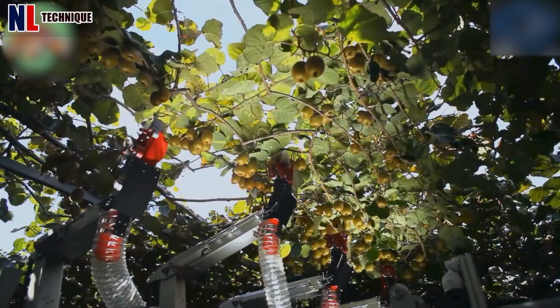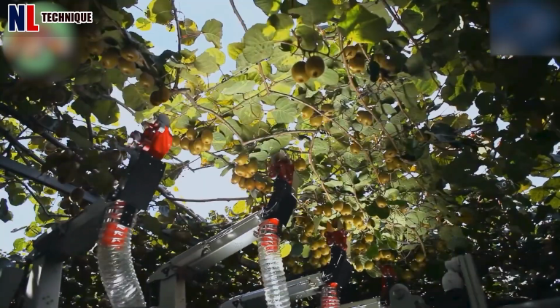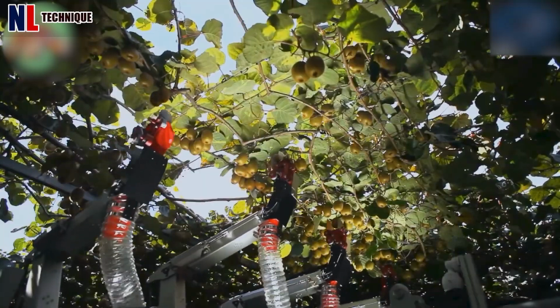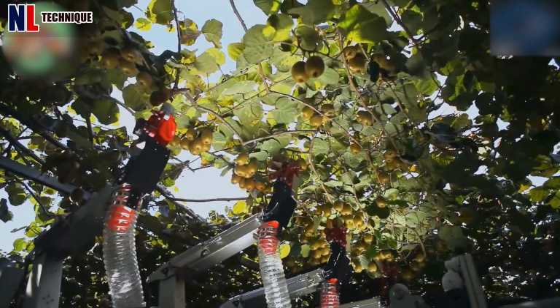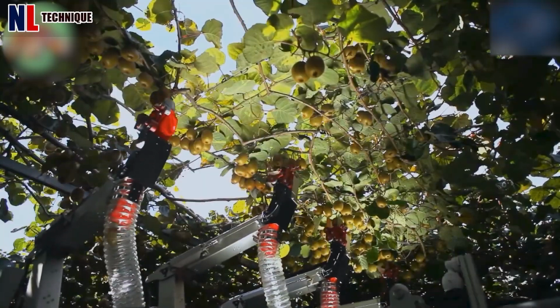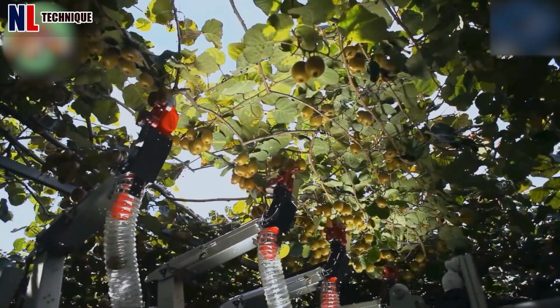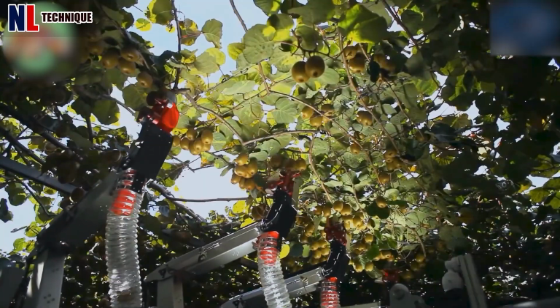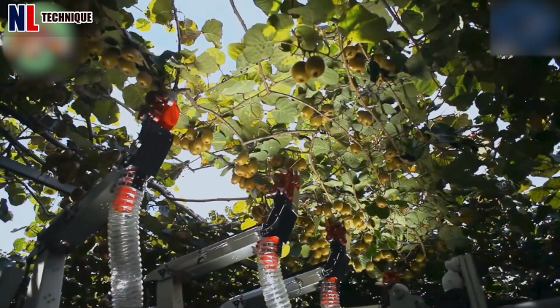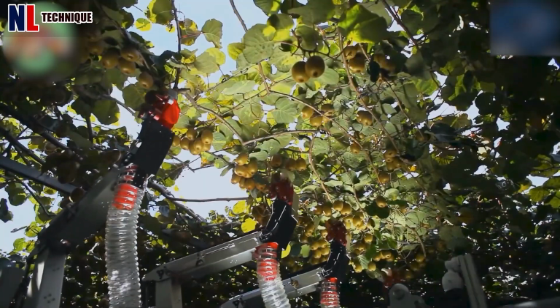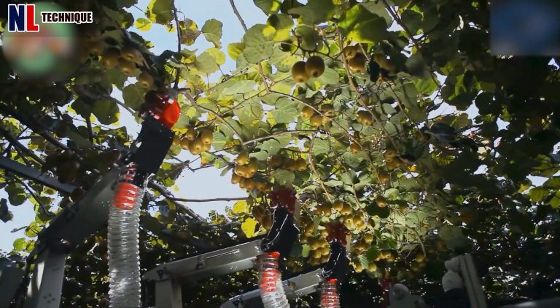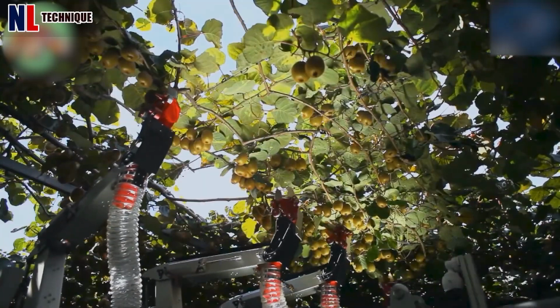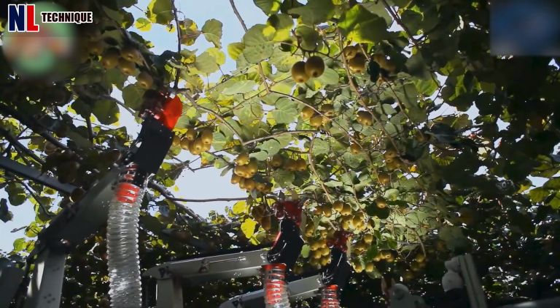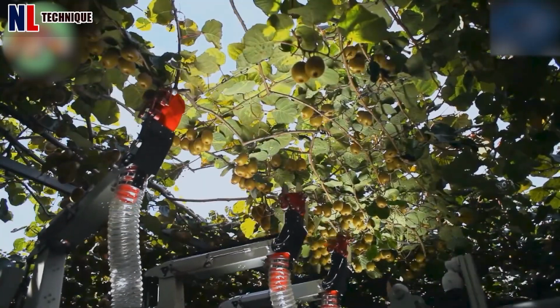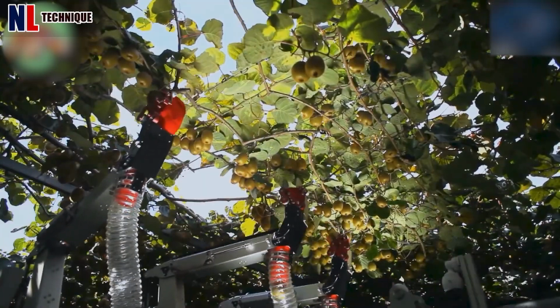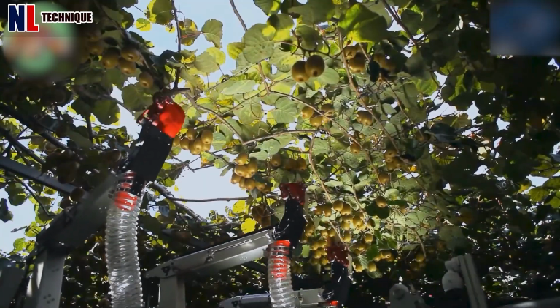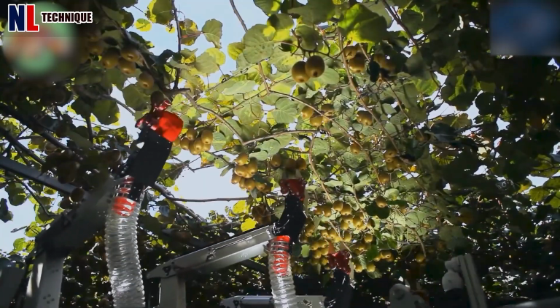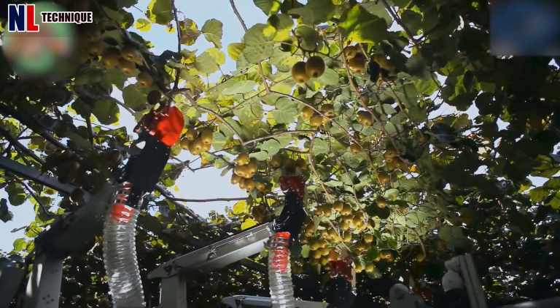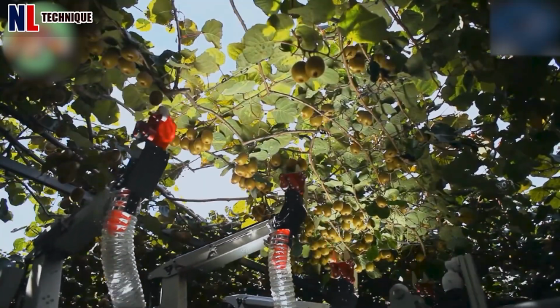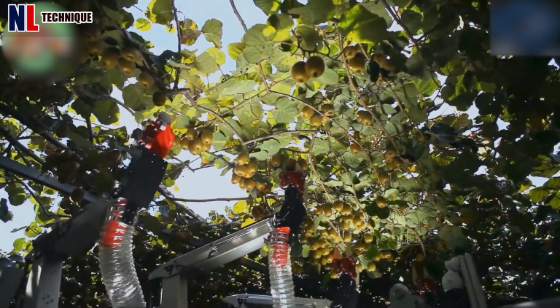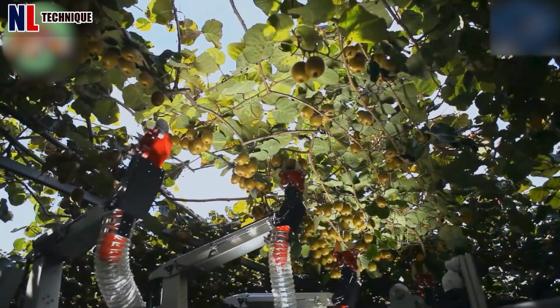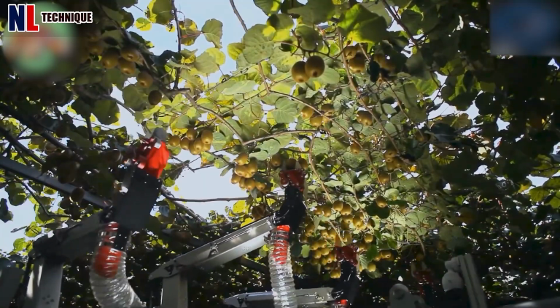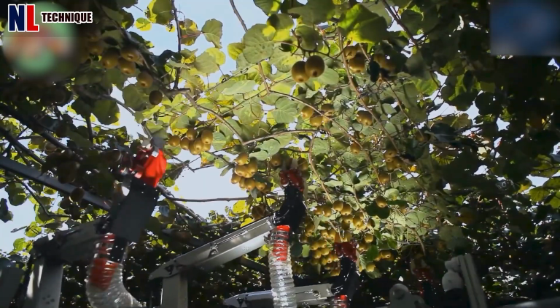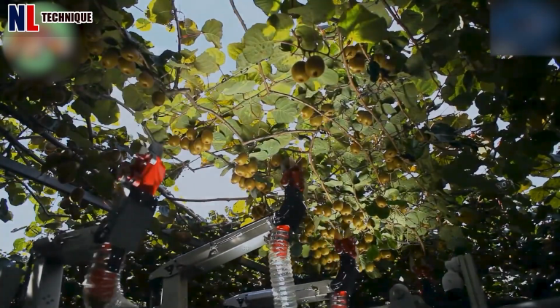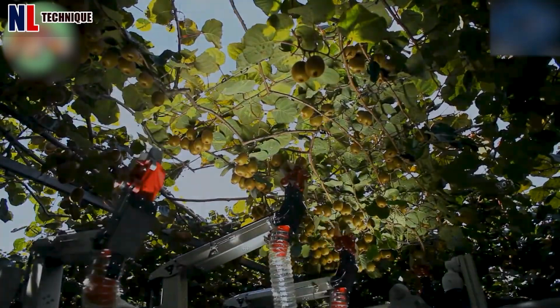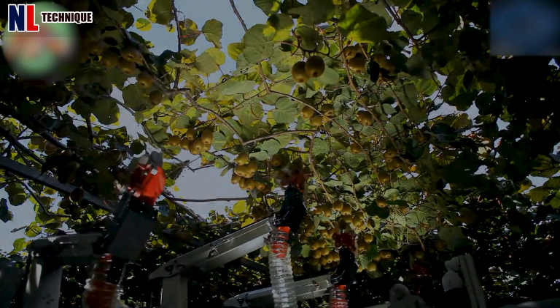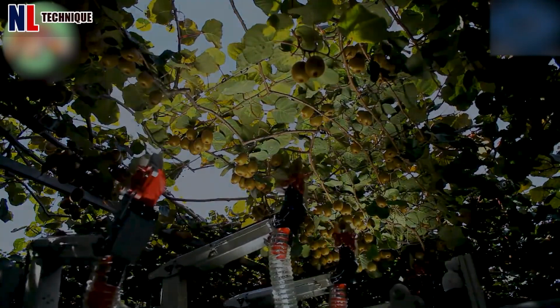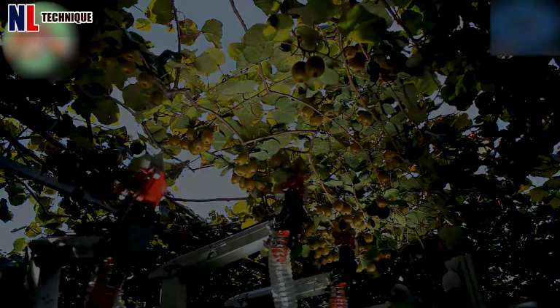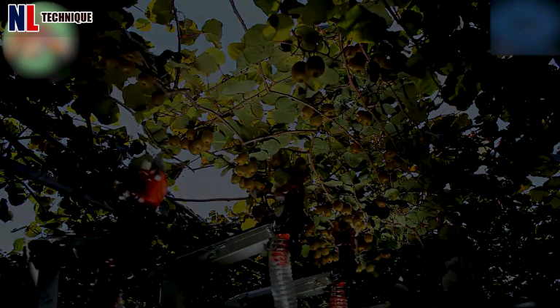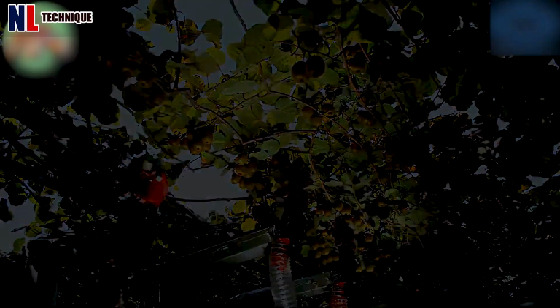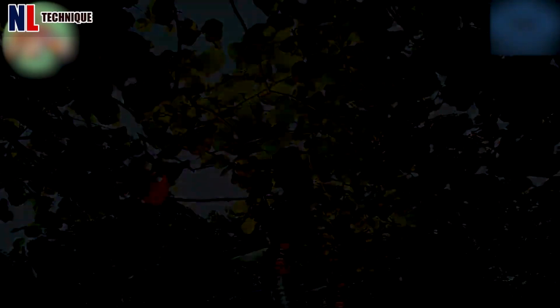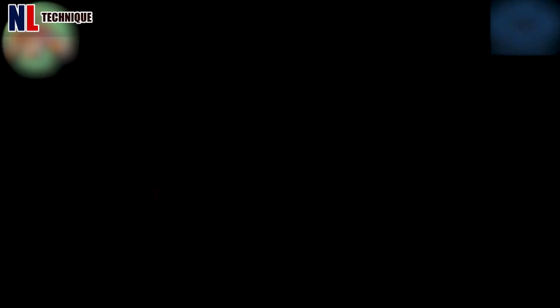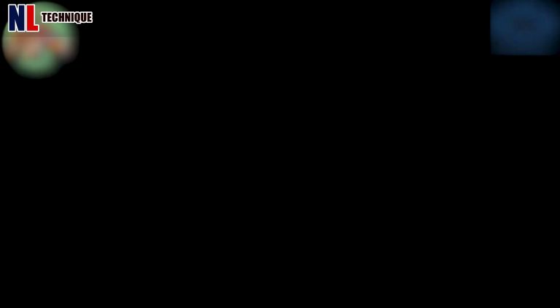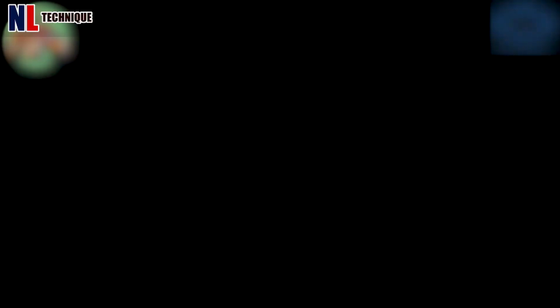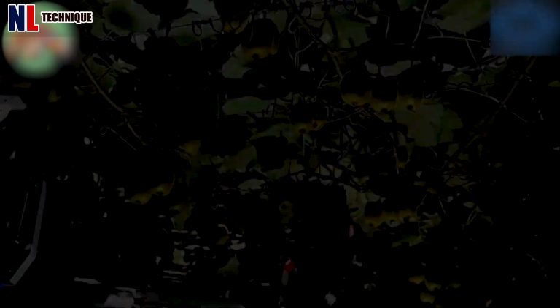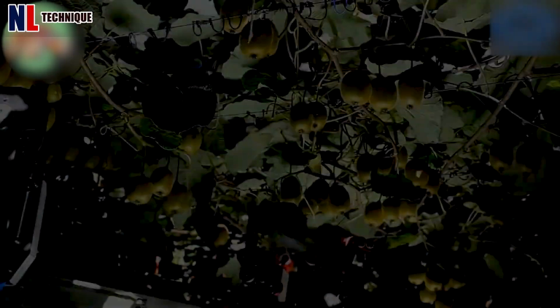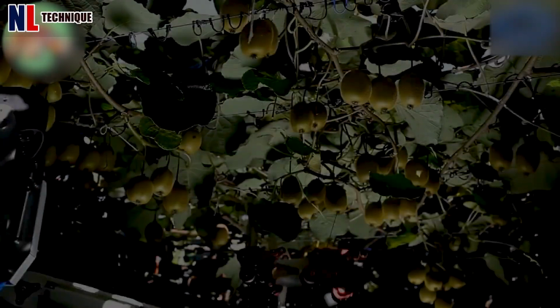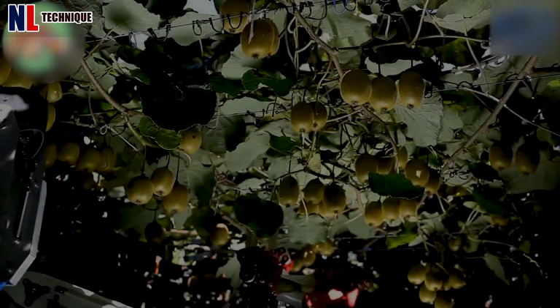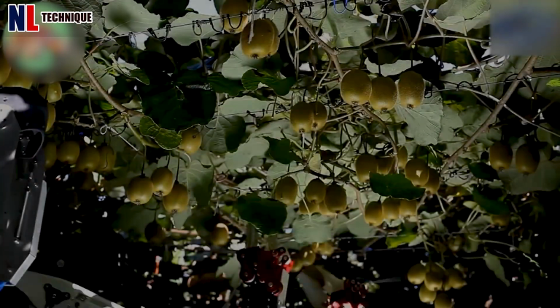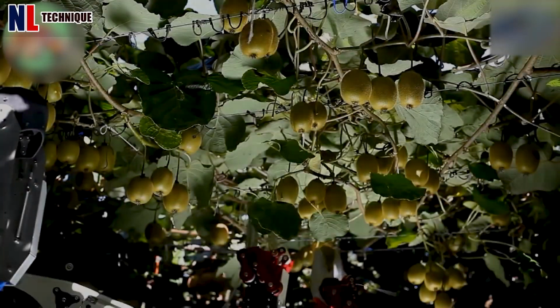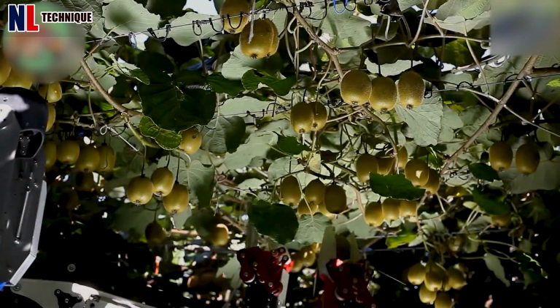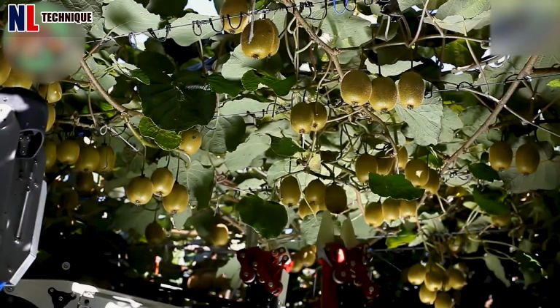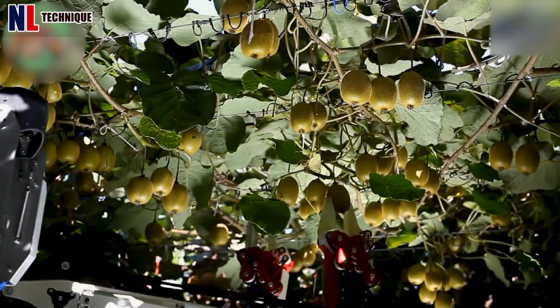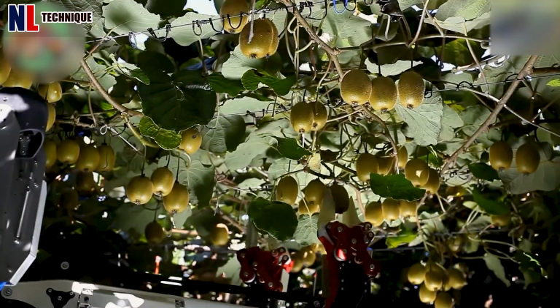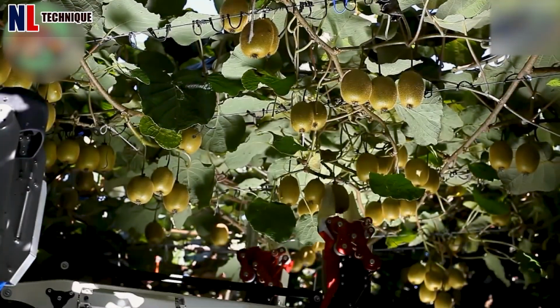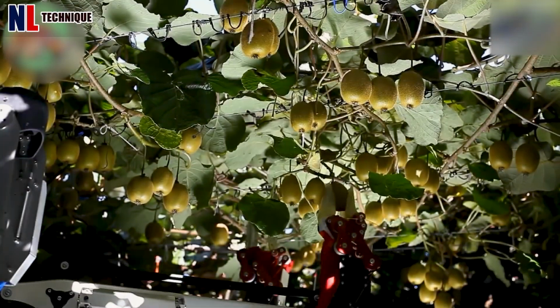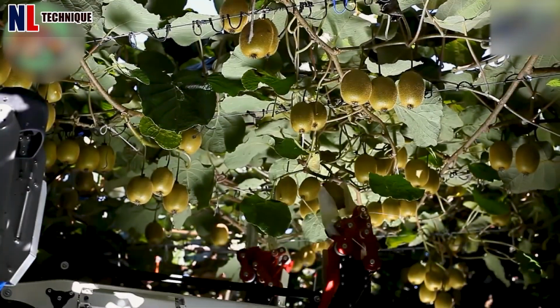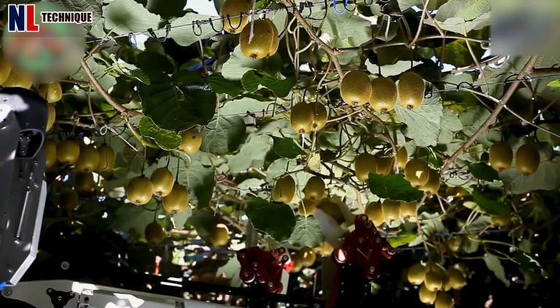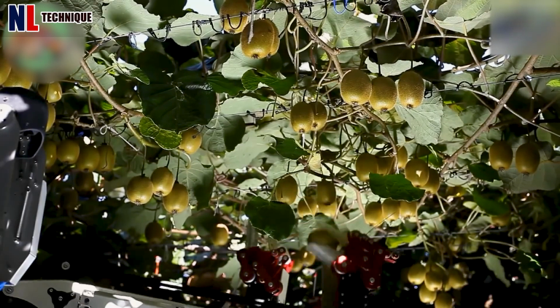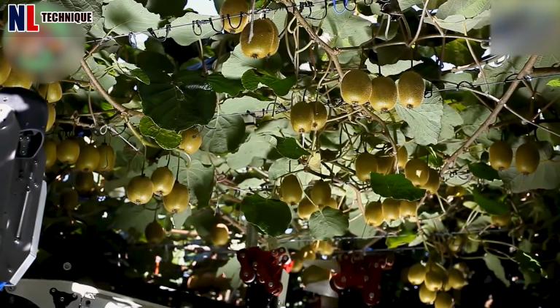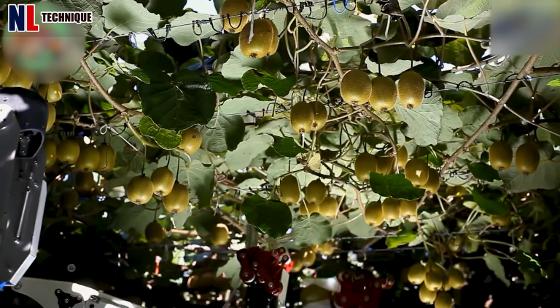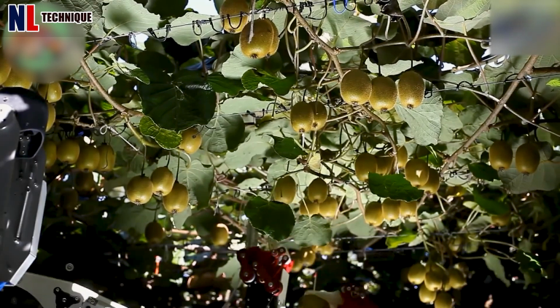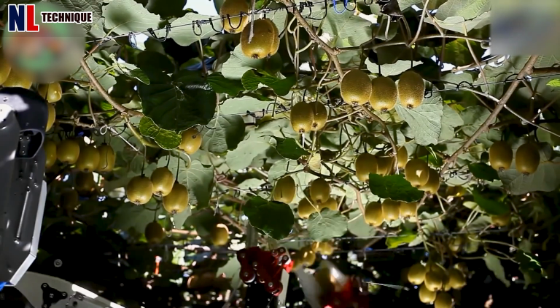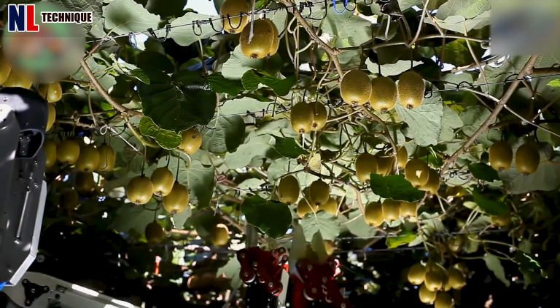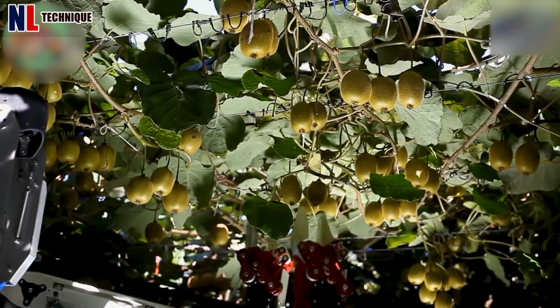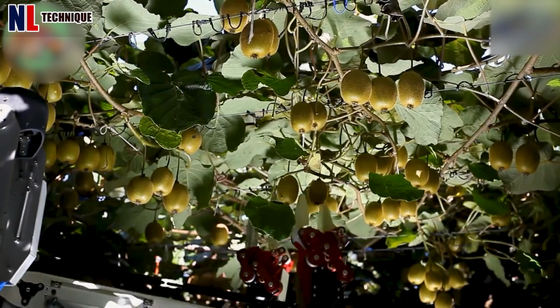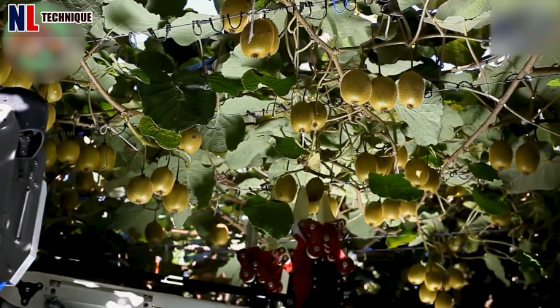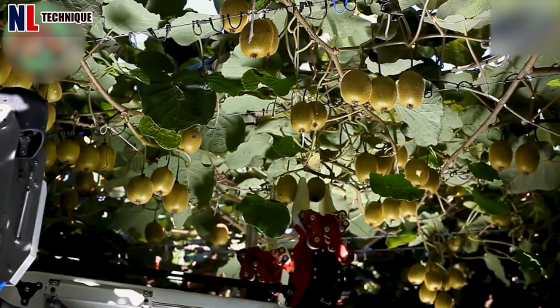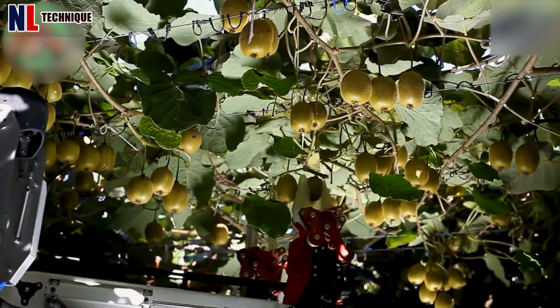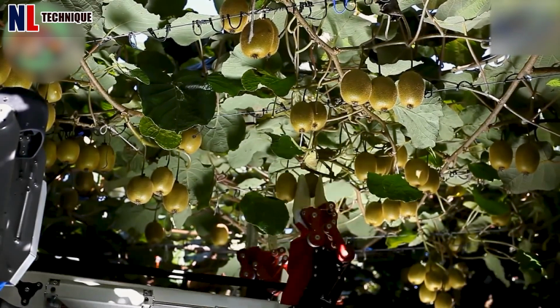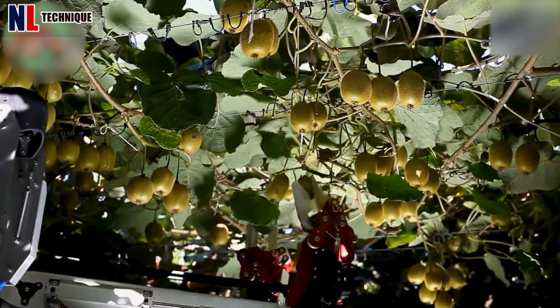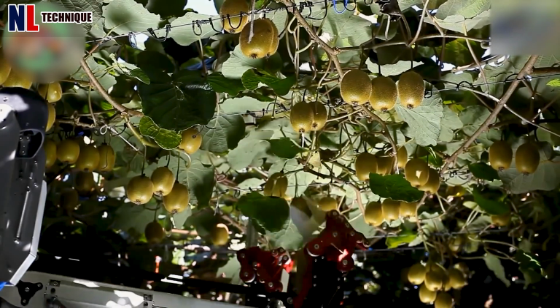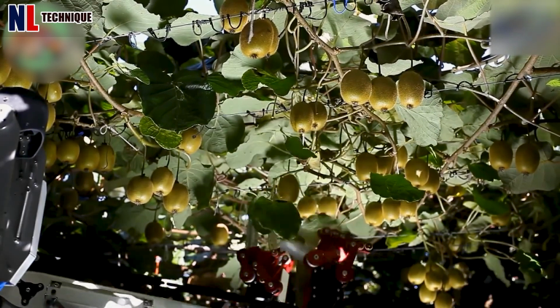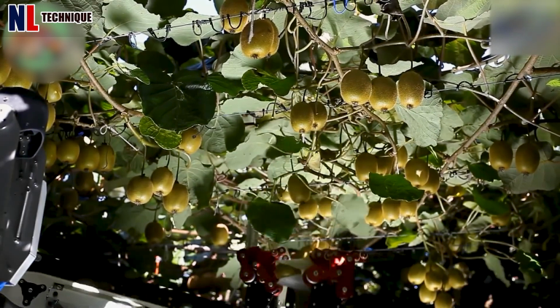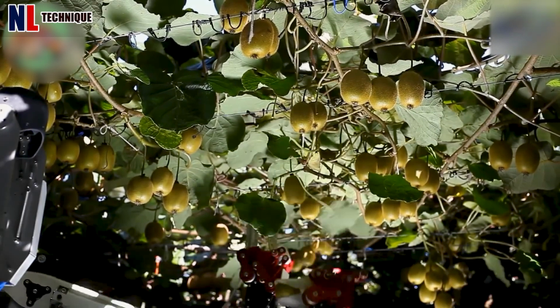These smart robots are working at full capacity to pick crops without the need for manual farmers.